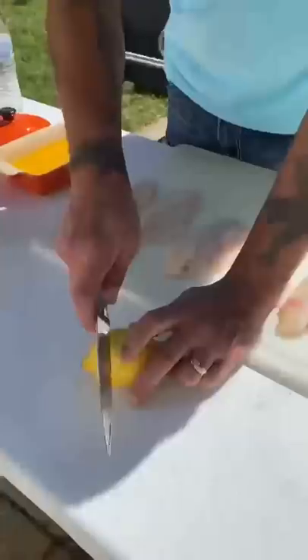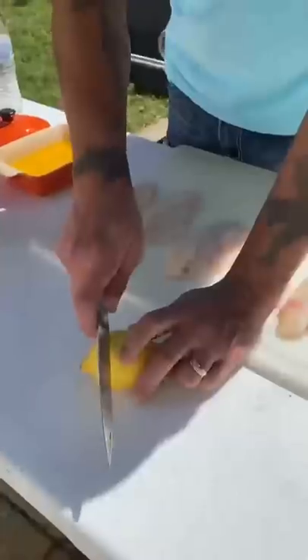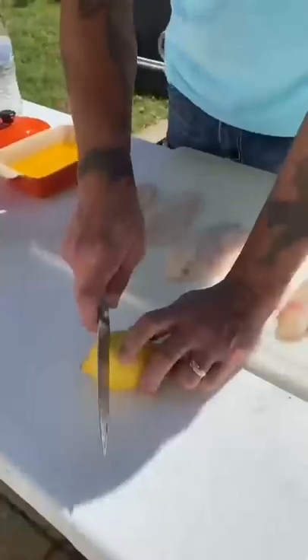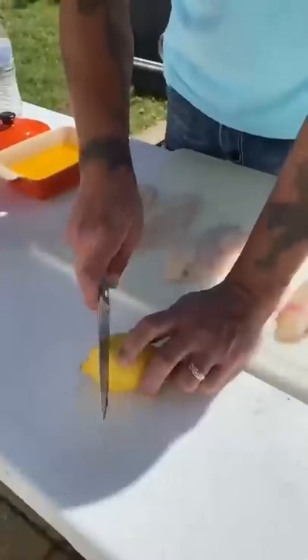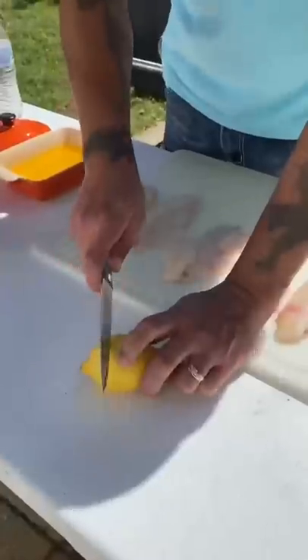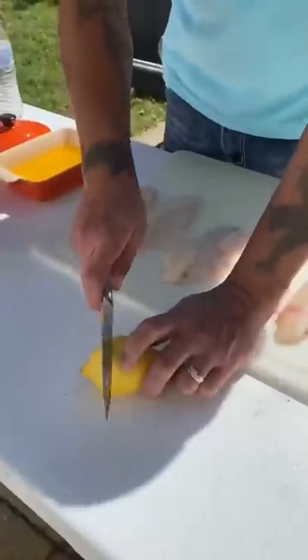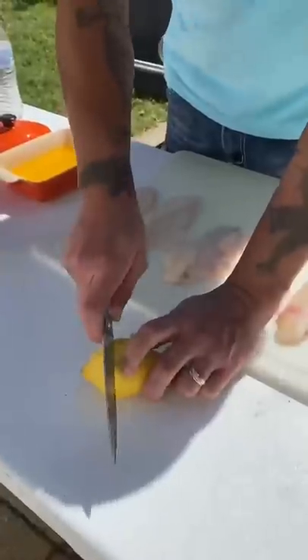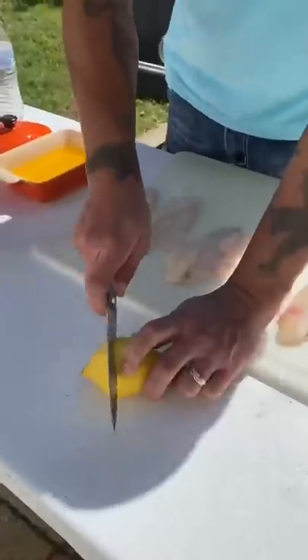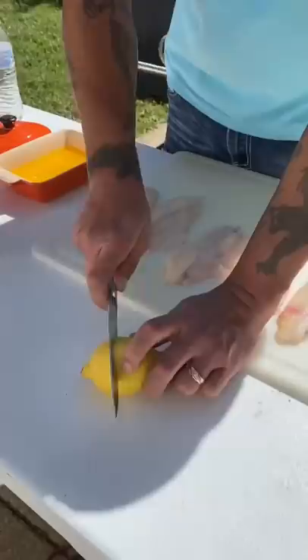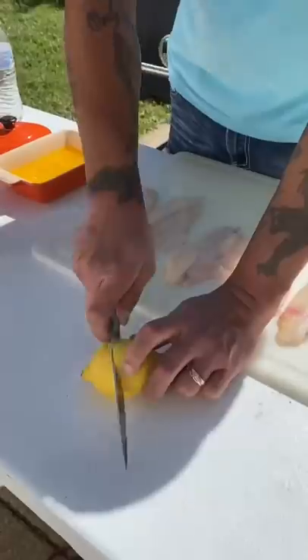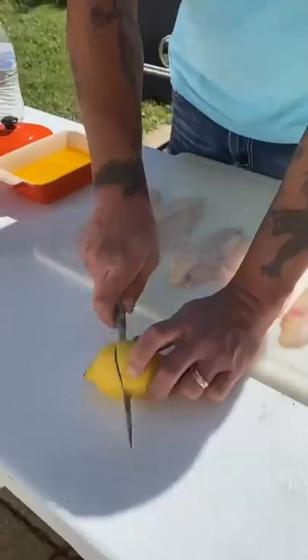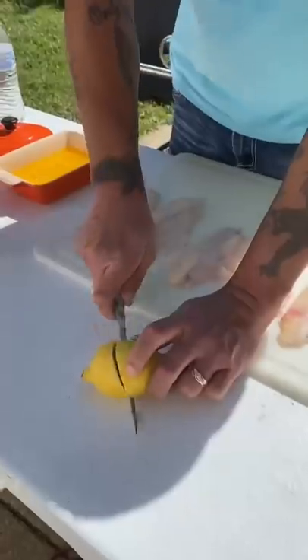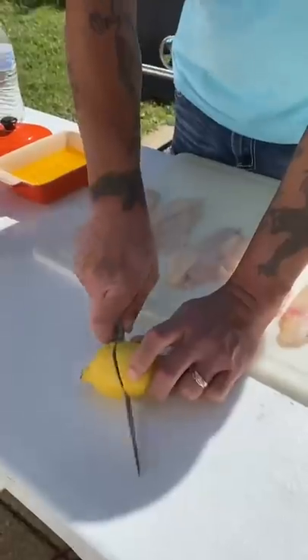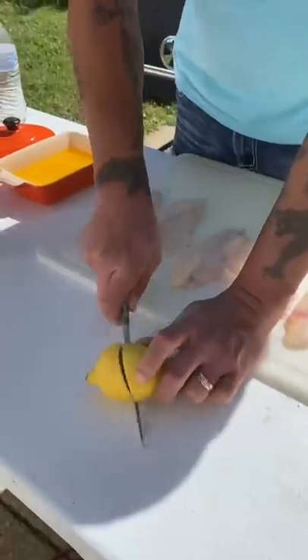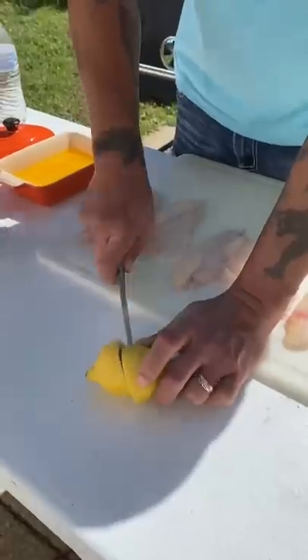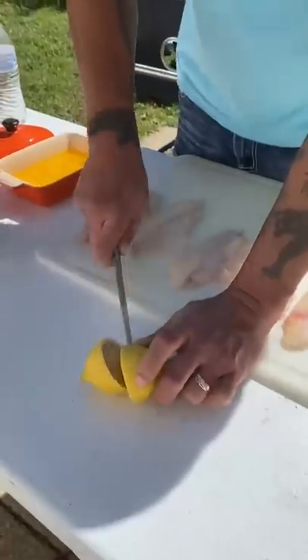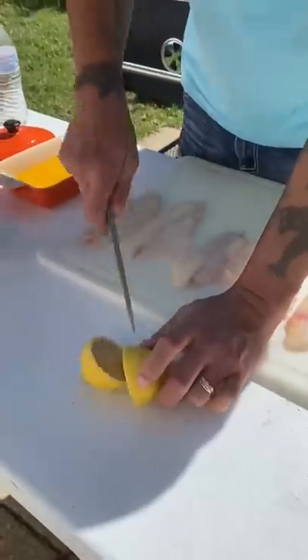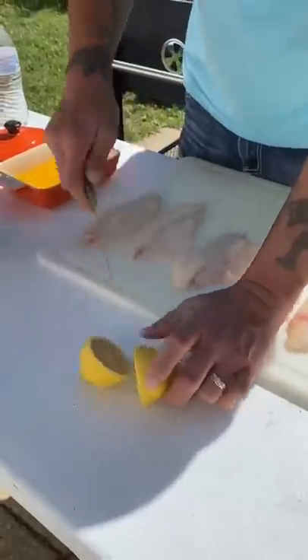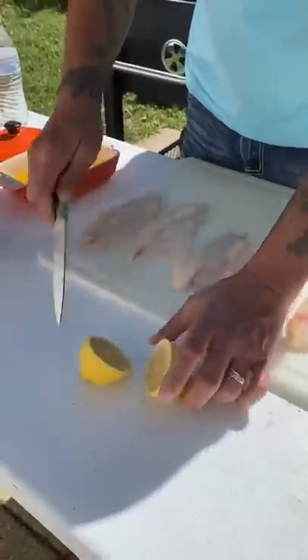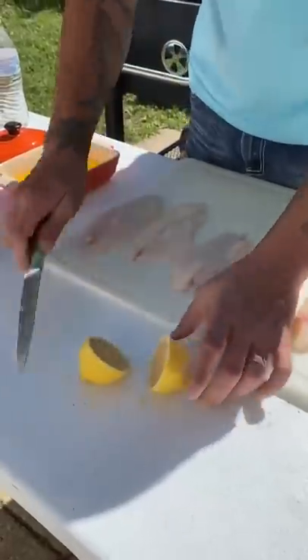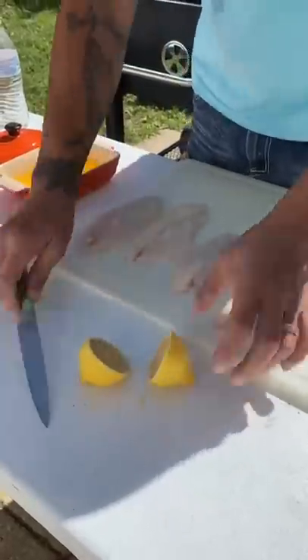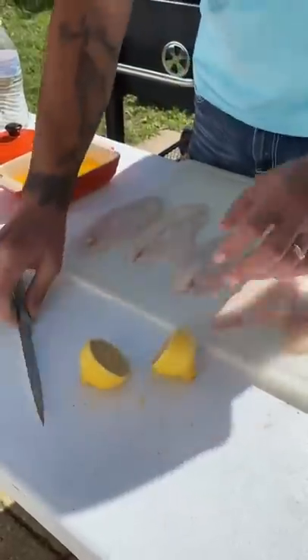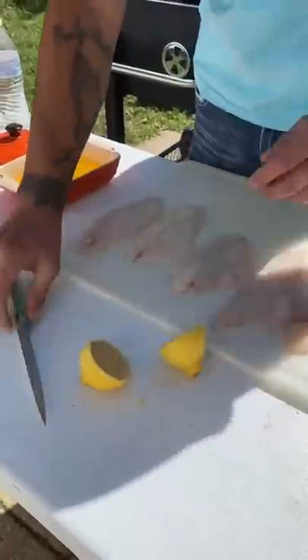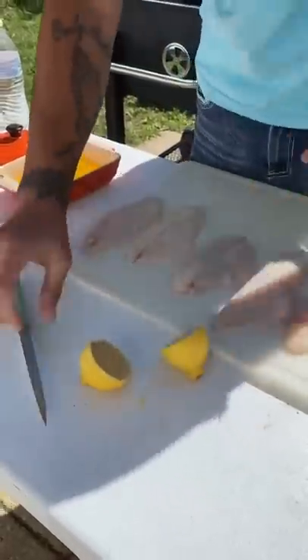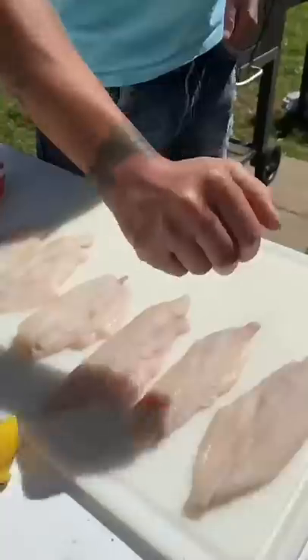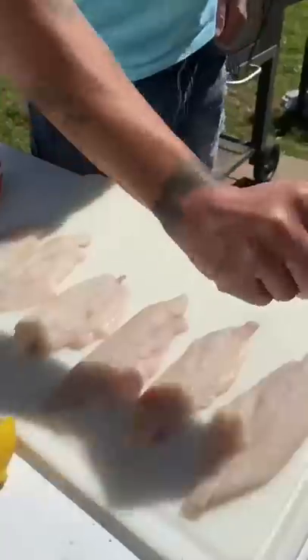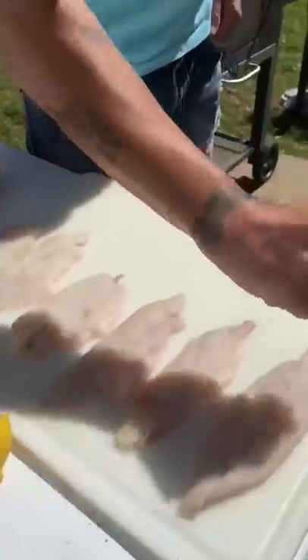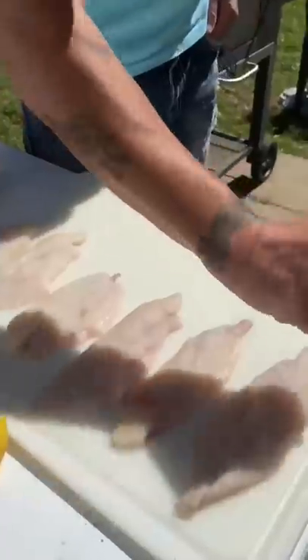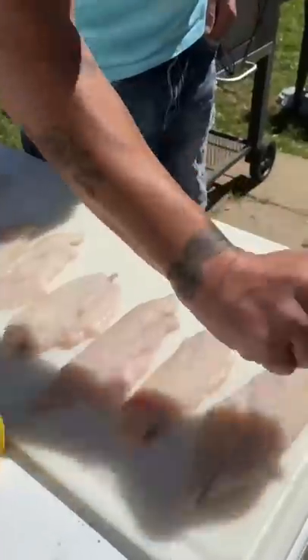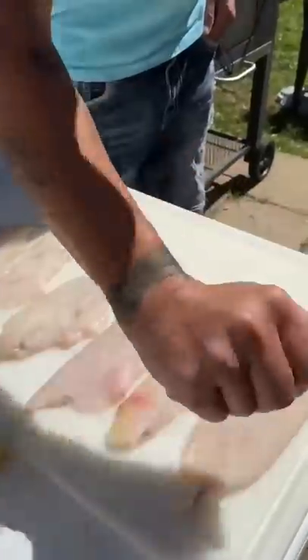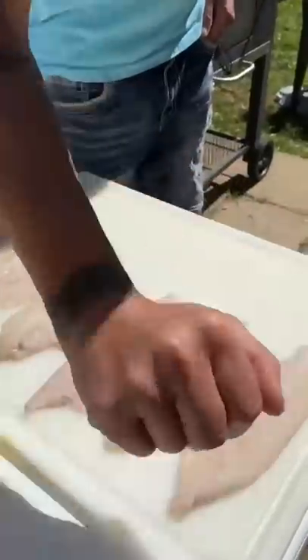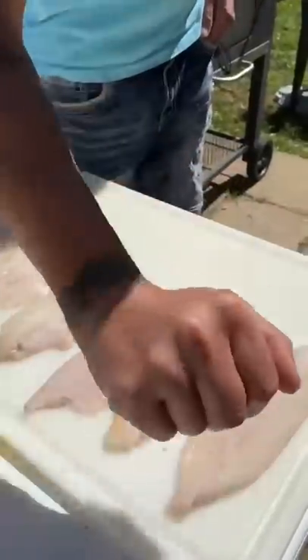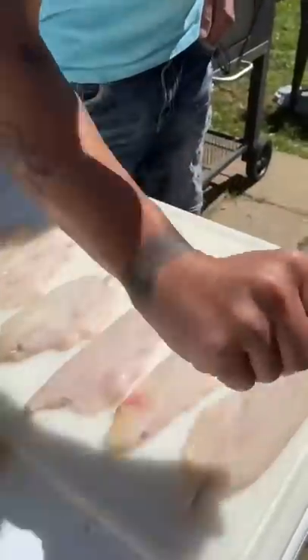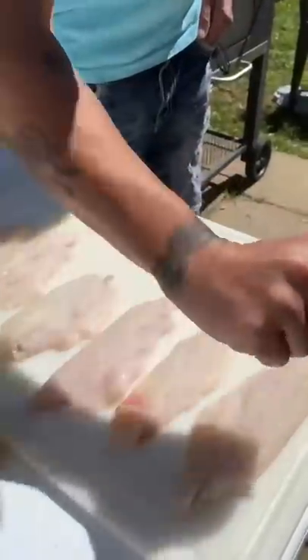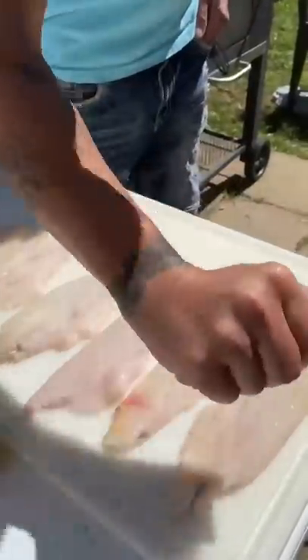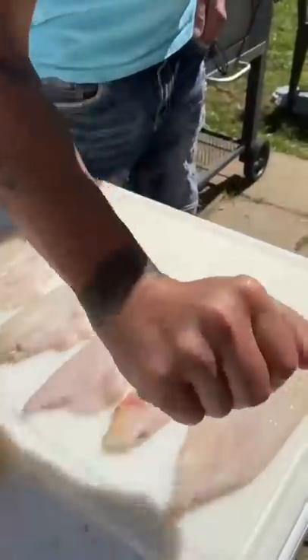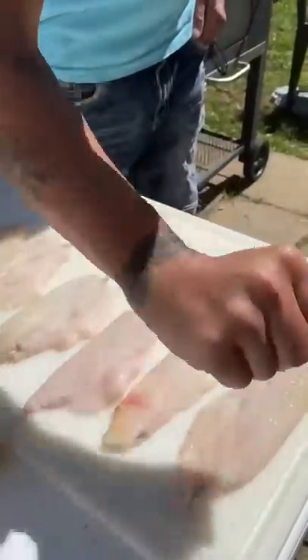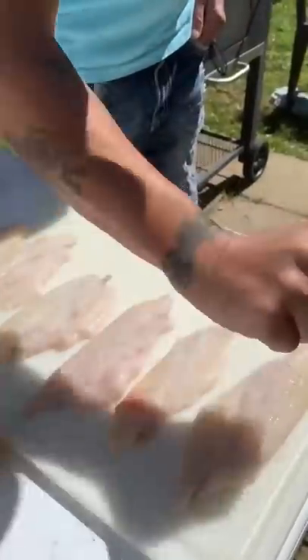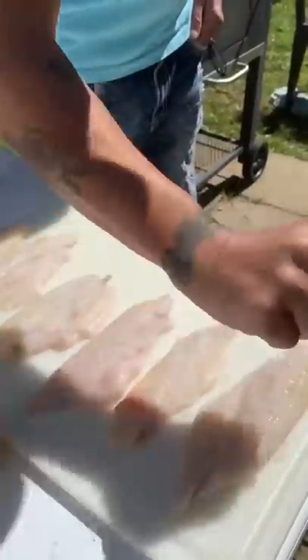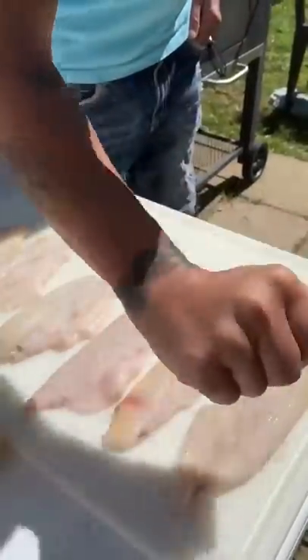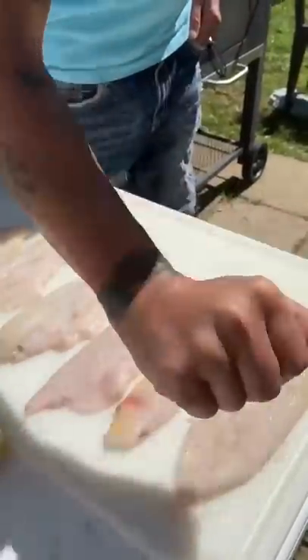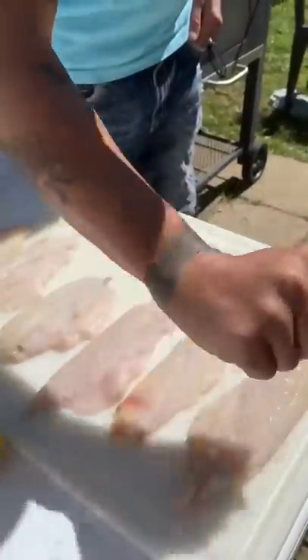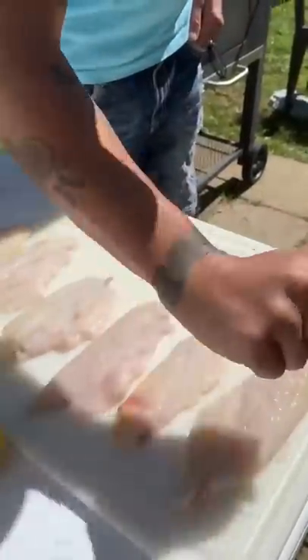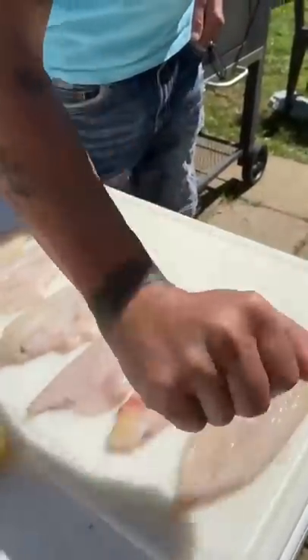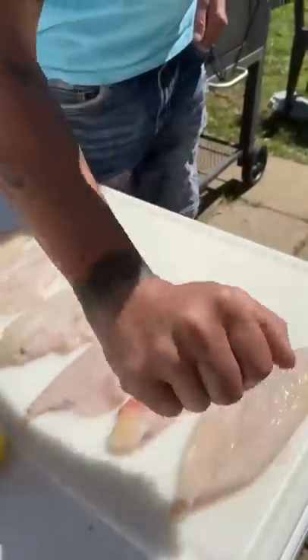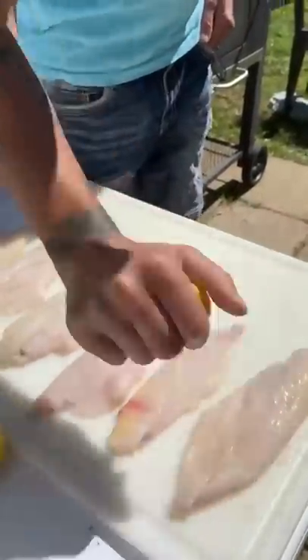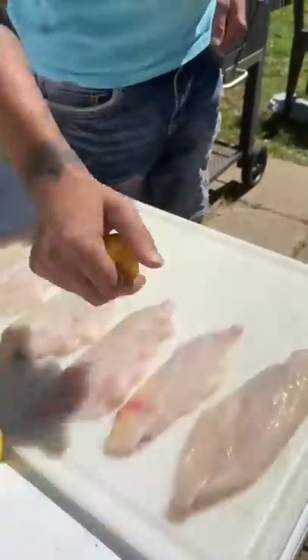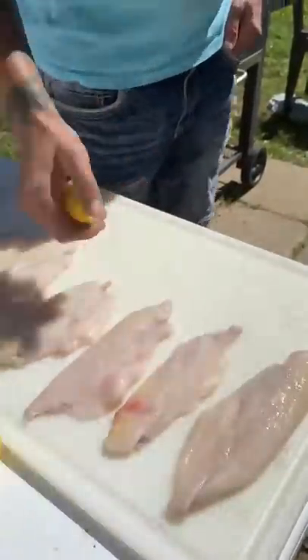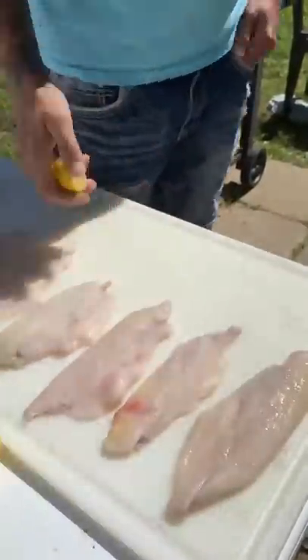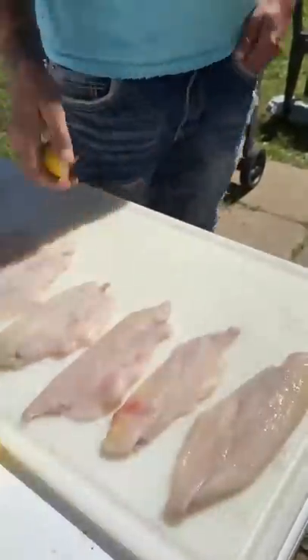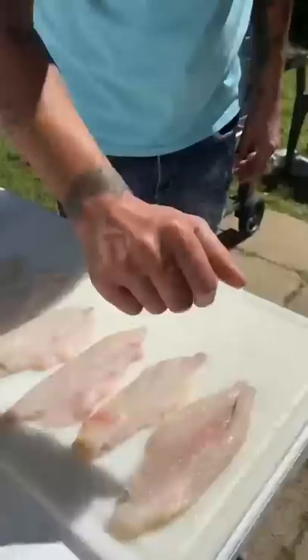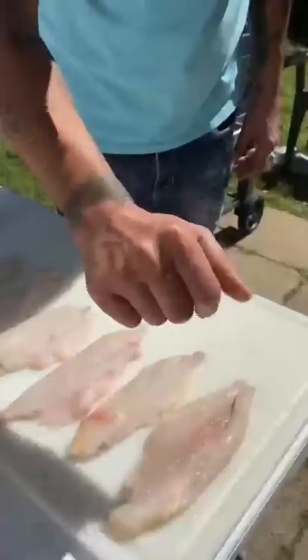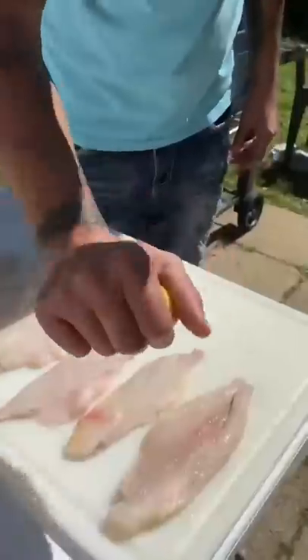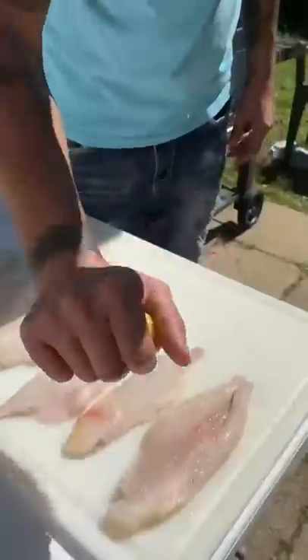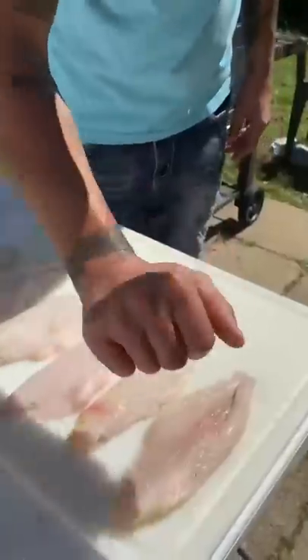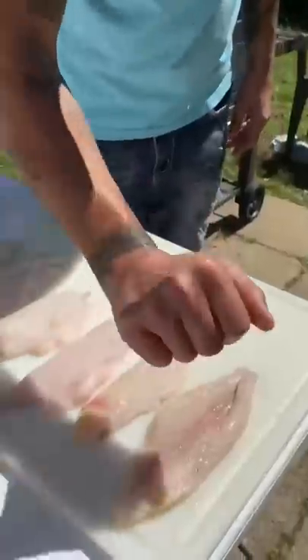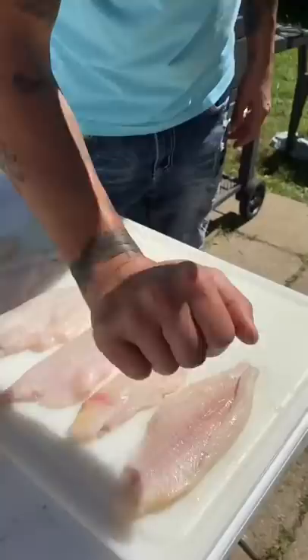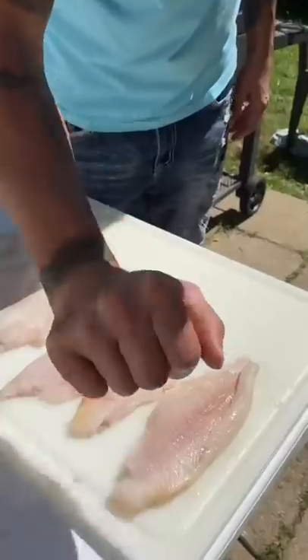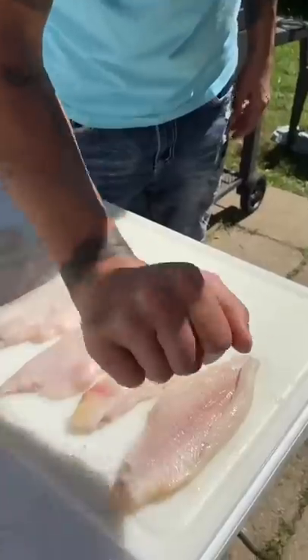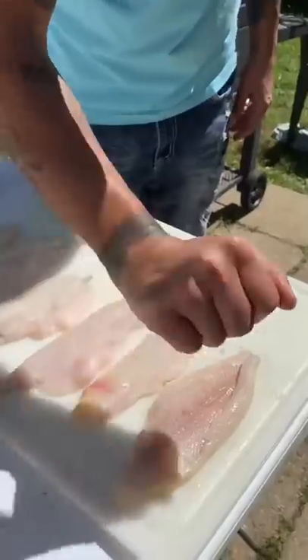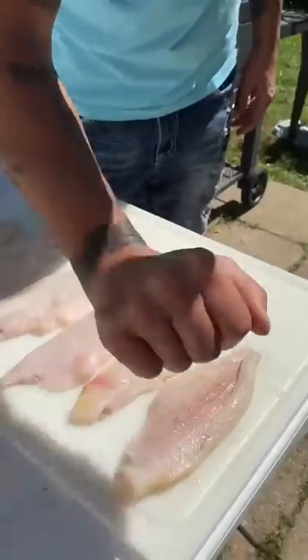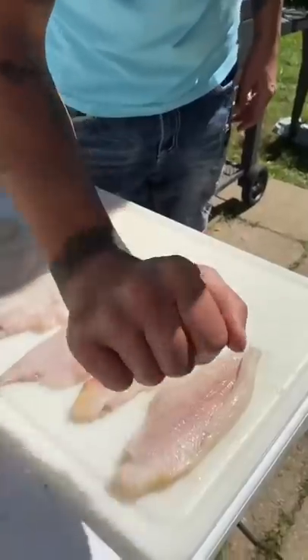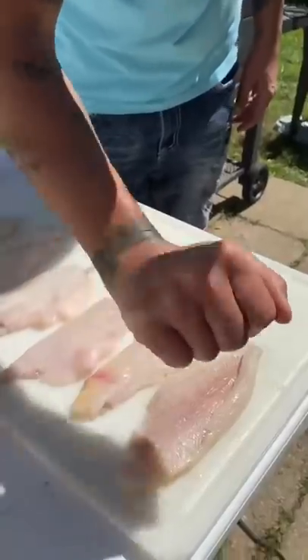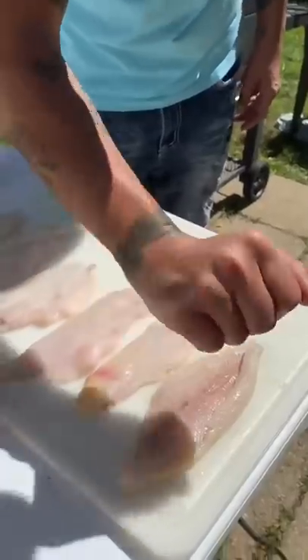Cut one lemon in half, guys. Squeeze some lemon over your fish — lemon on both sides, guys.